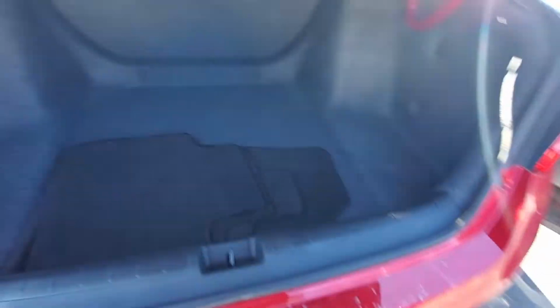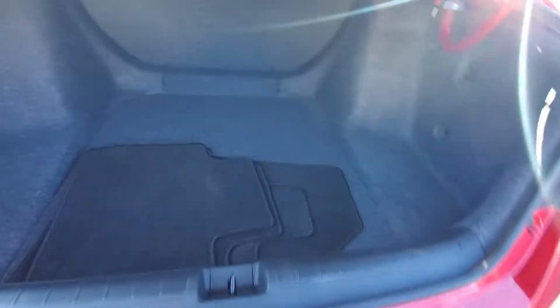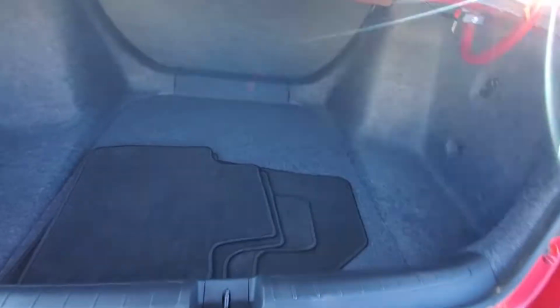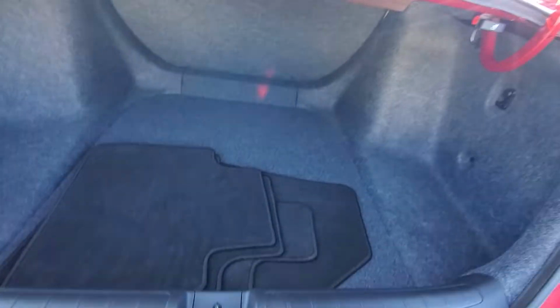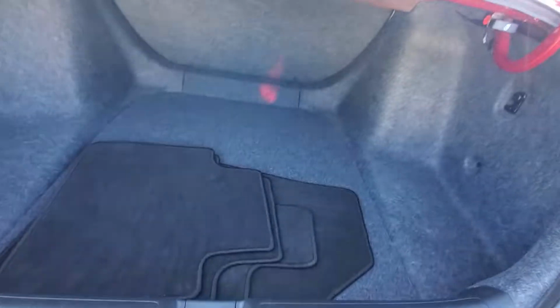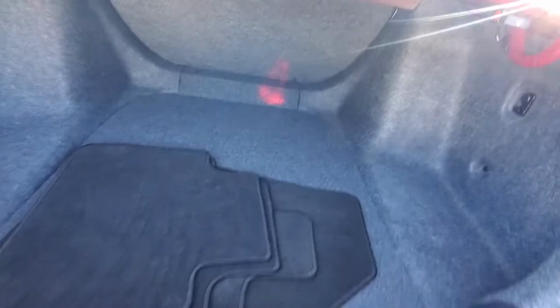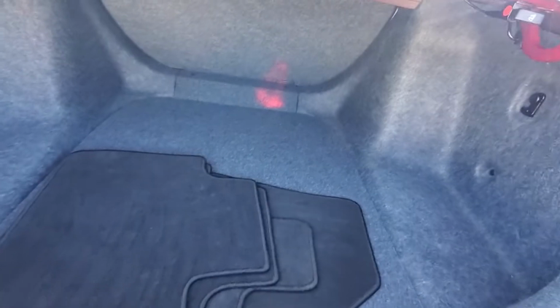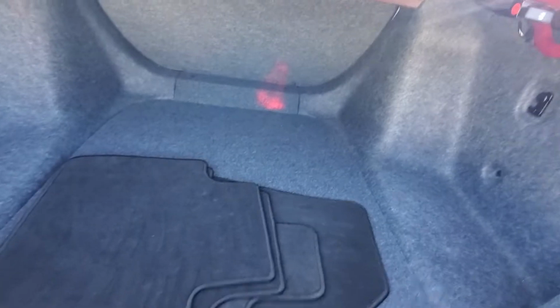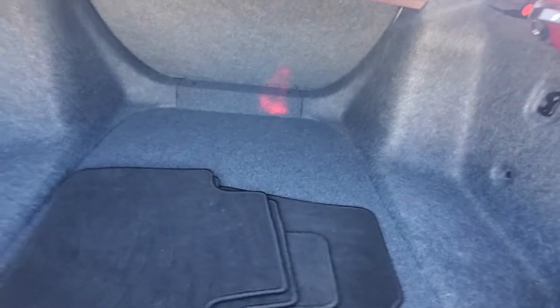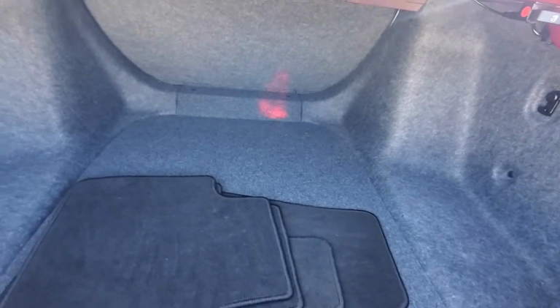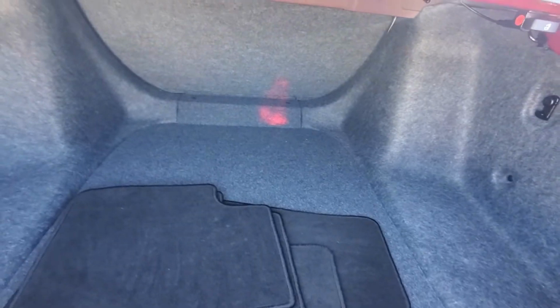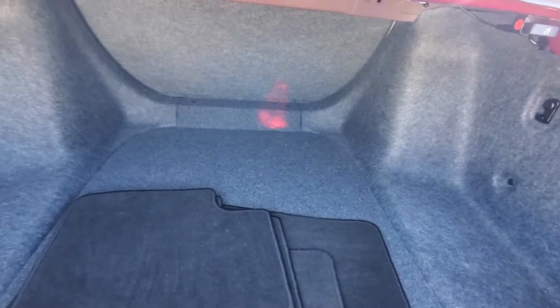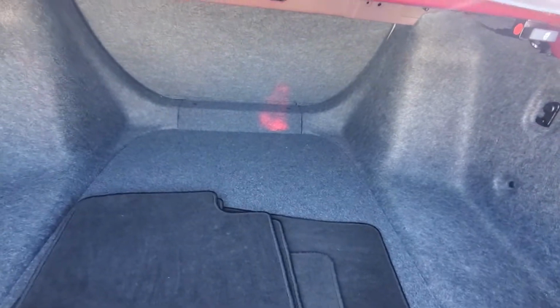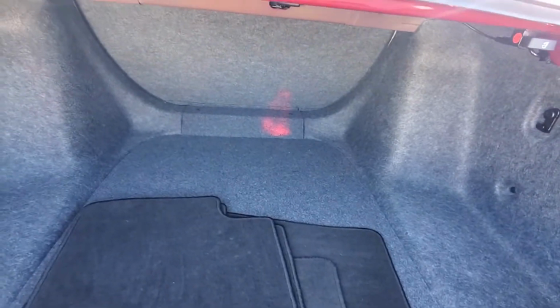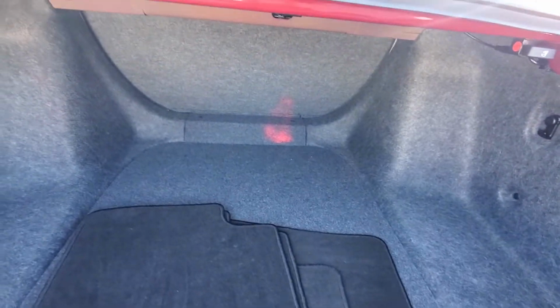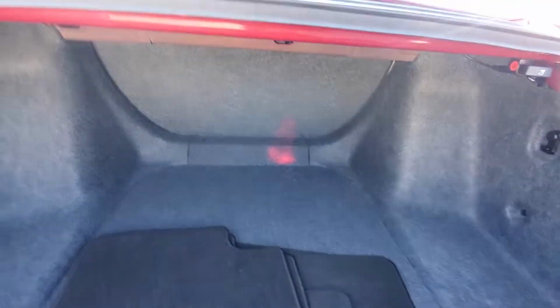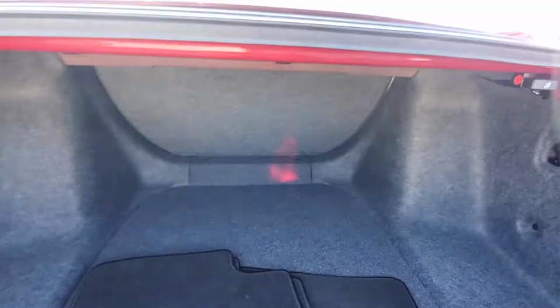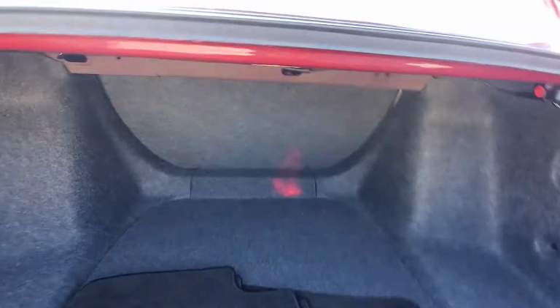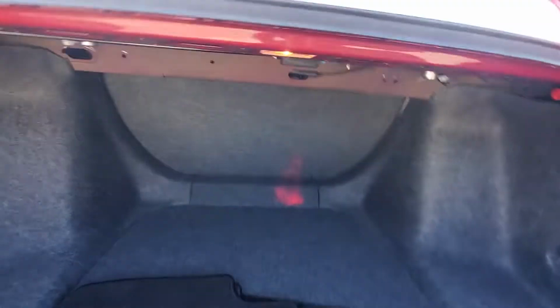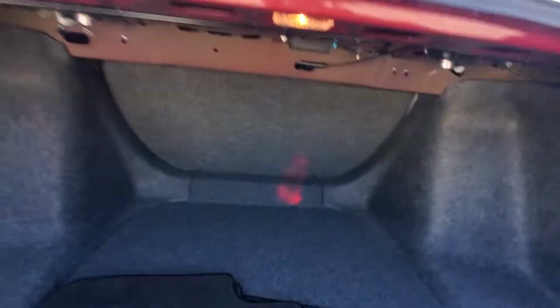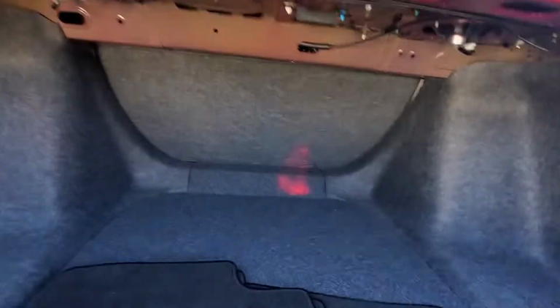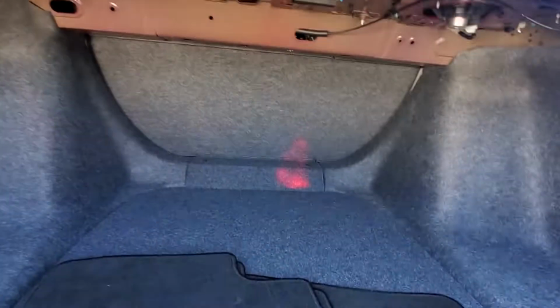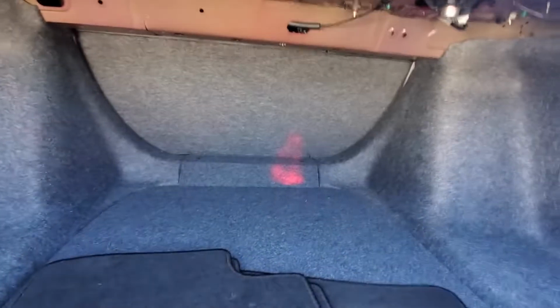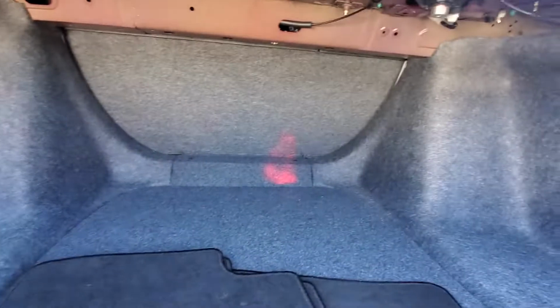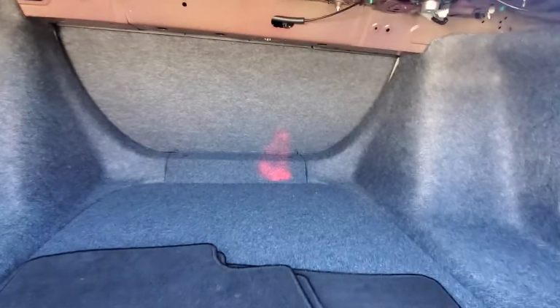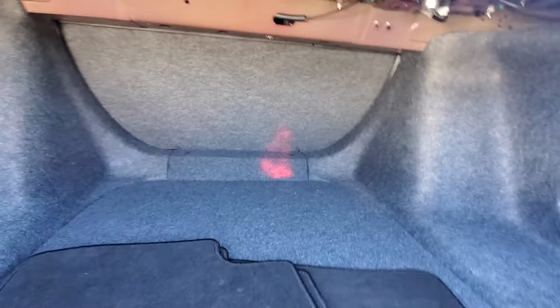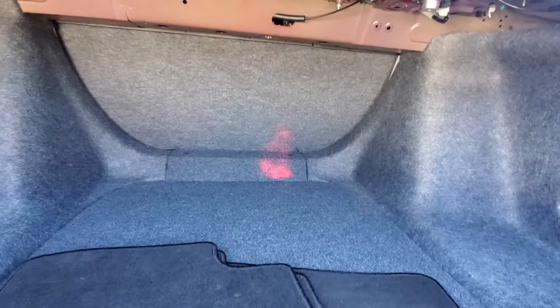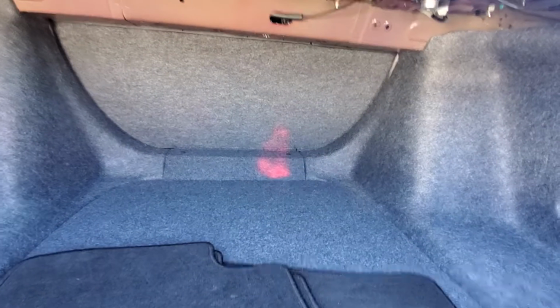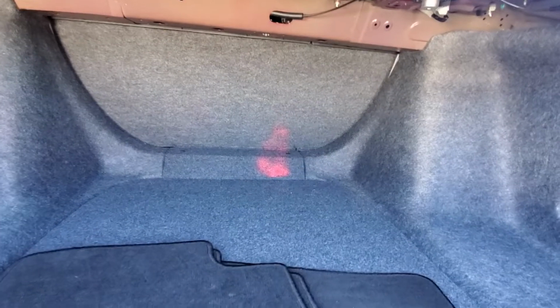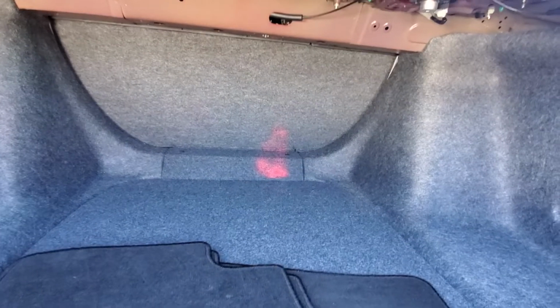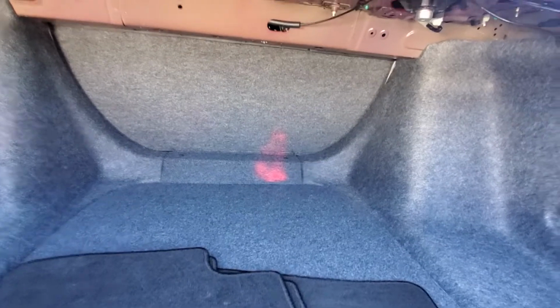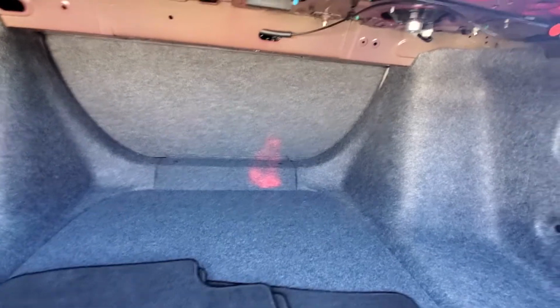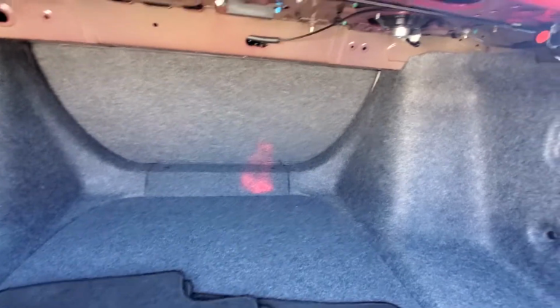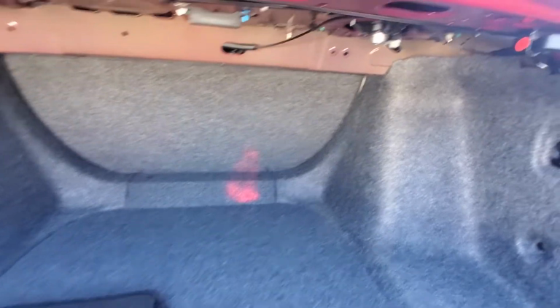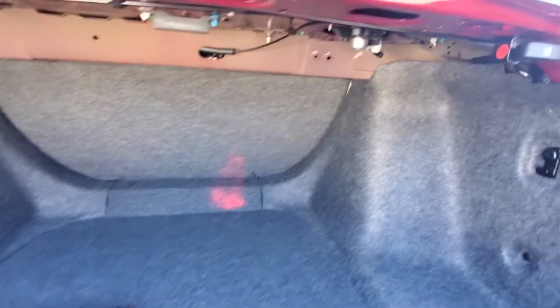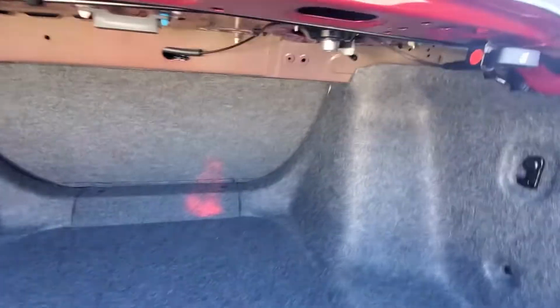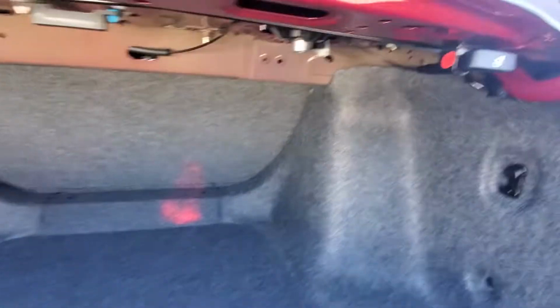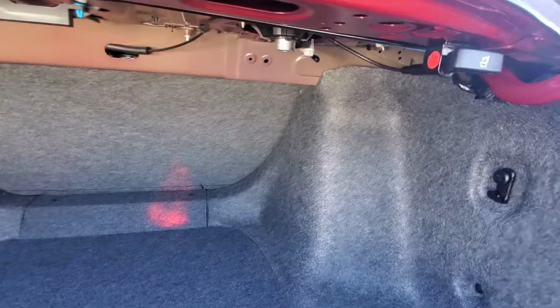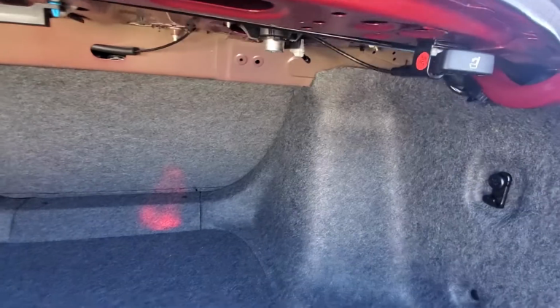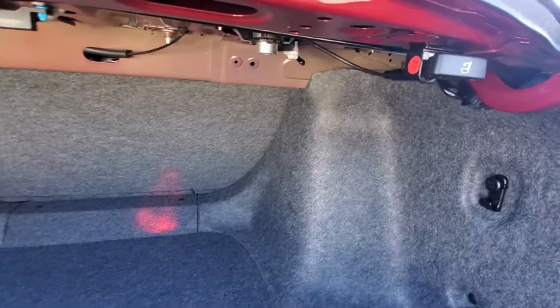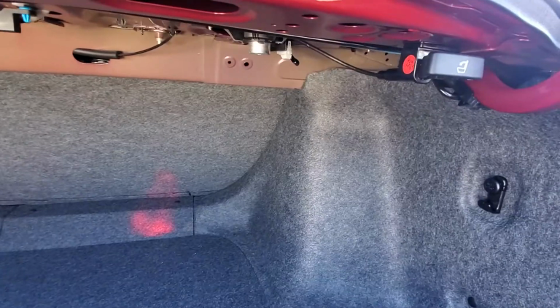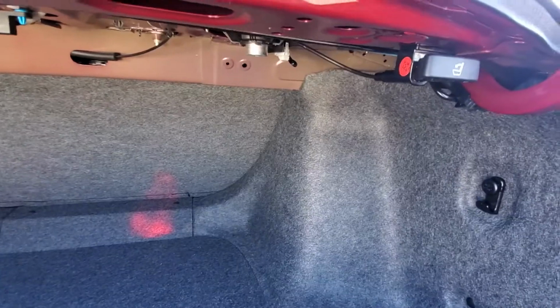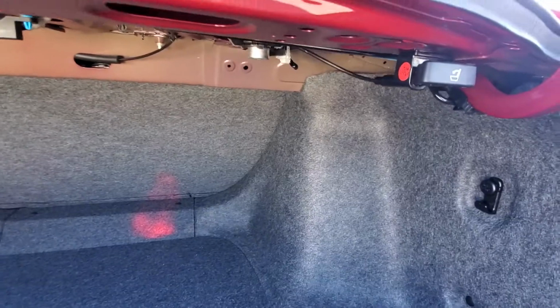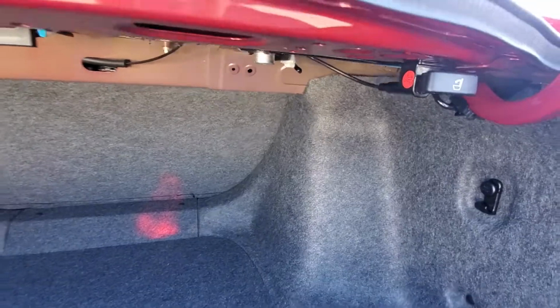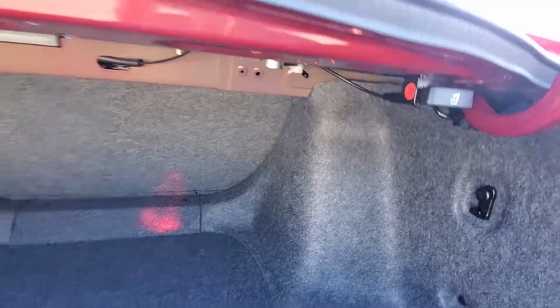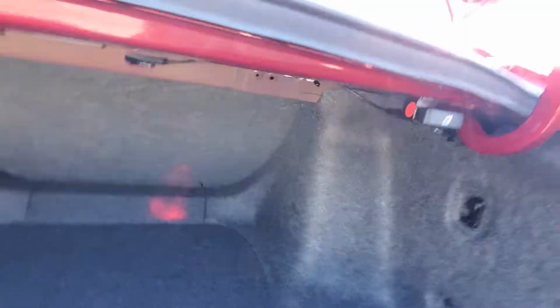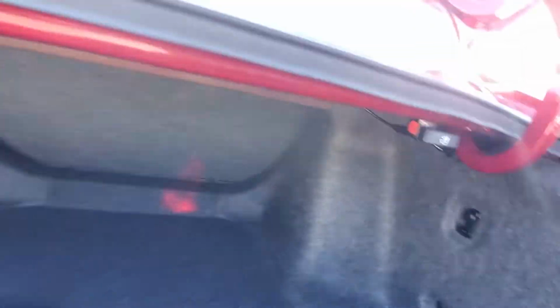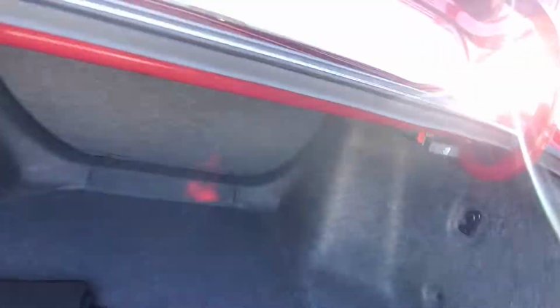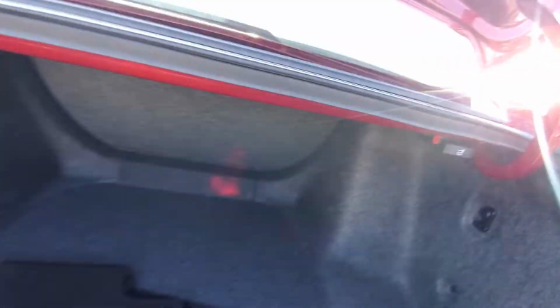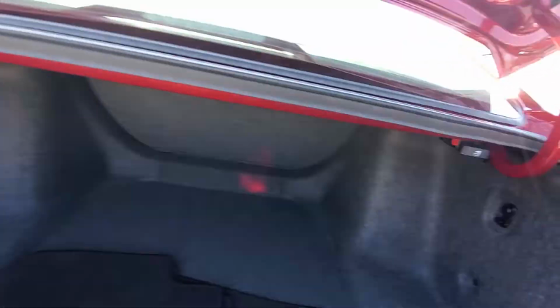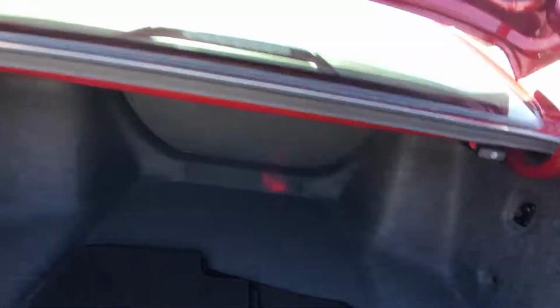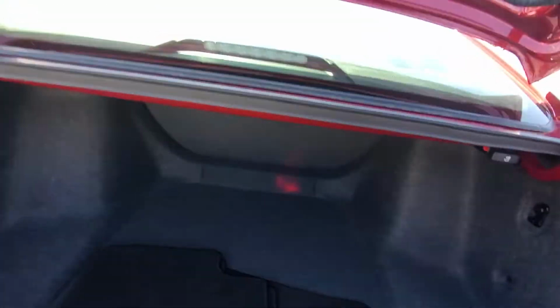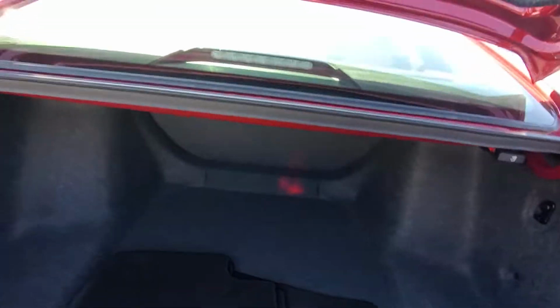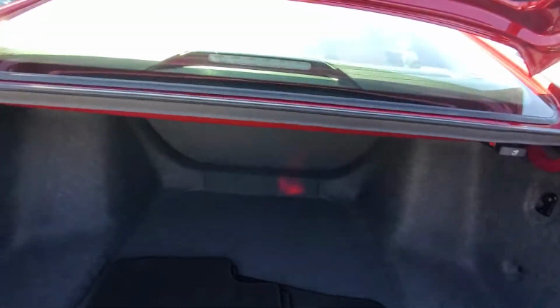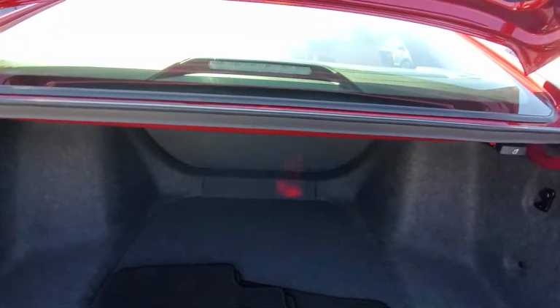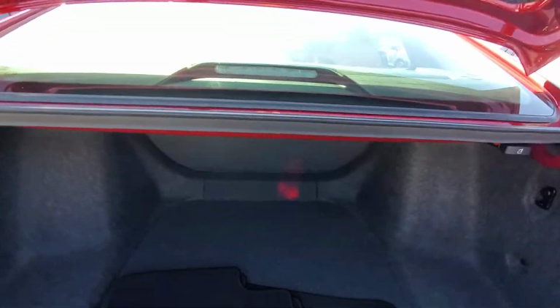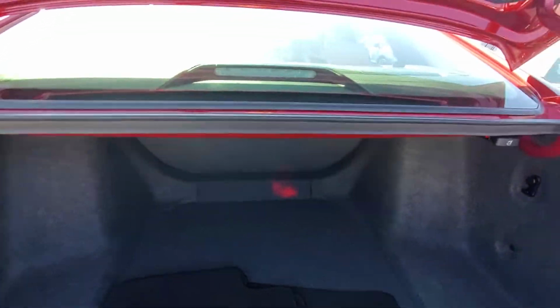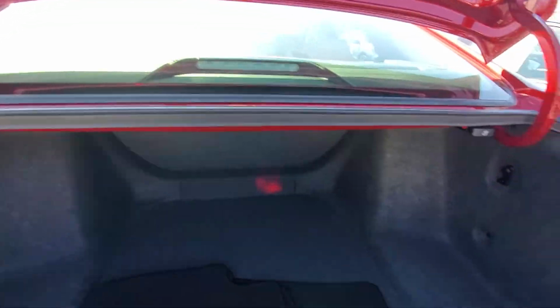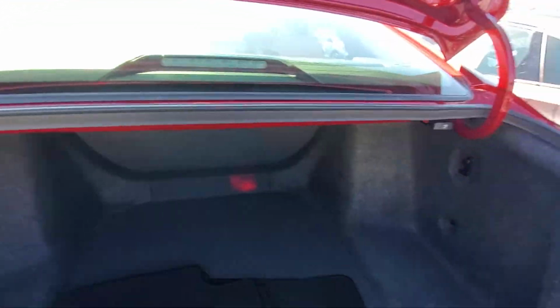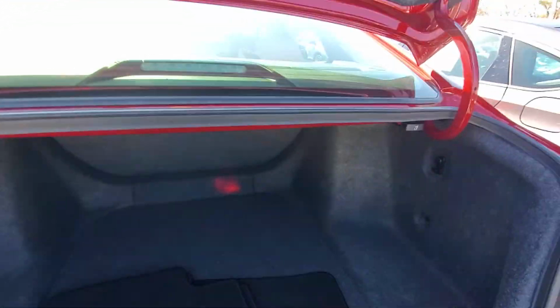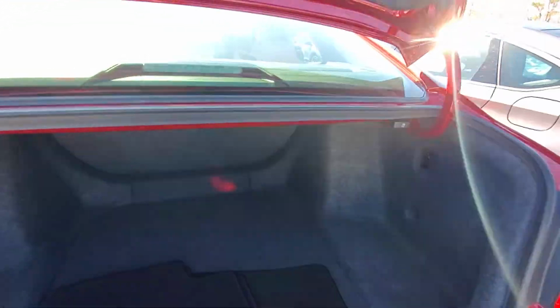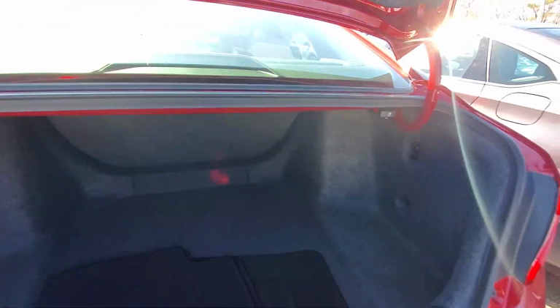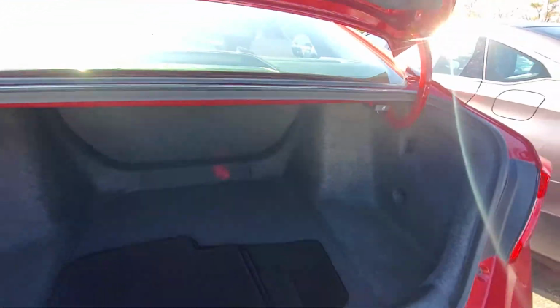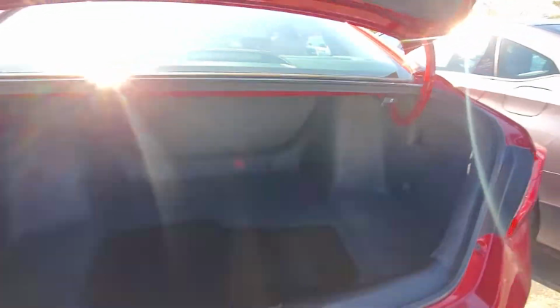Plenty of space in the trunk back here. The back seat does fold down — you just pull the lever here, hop over to the back seat, and pull the seat down.